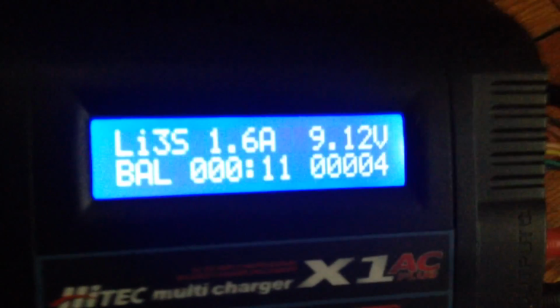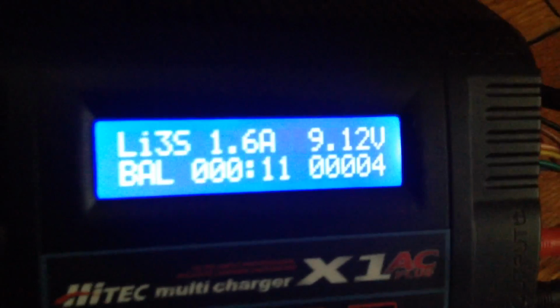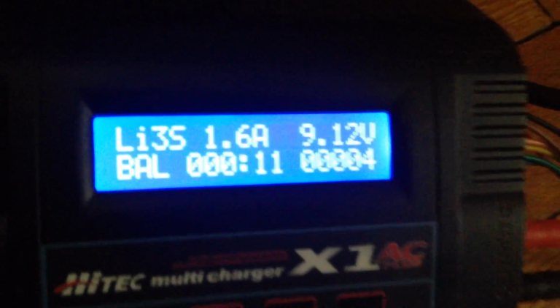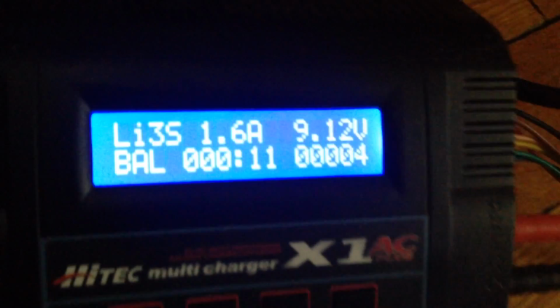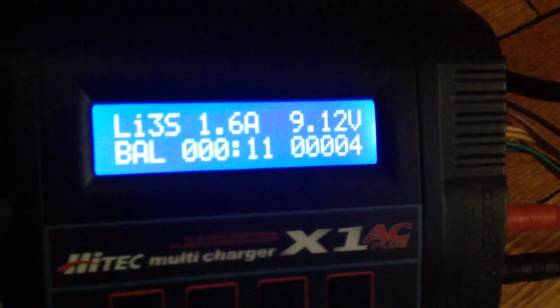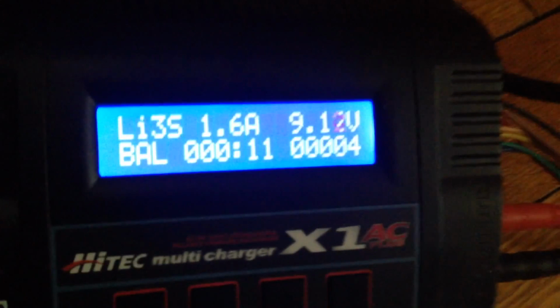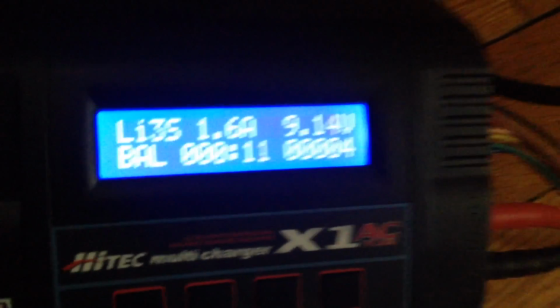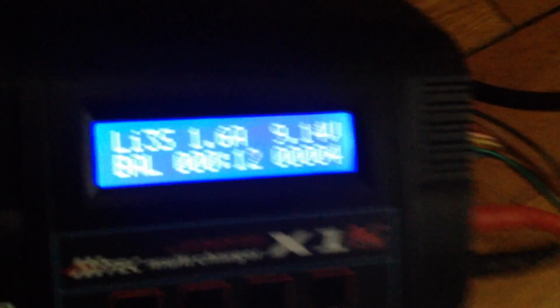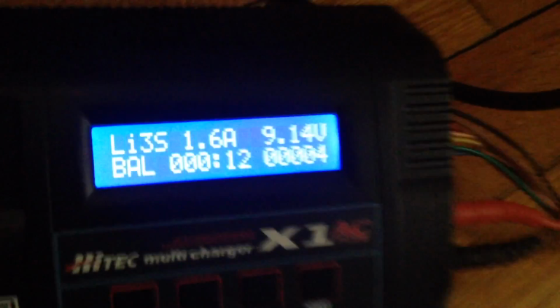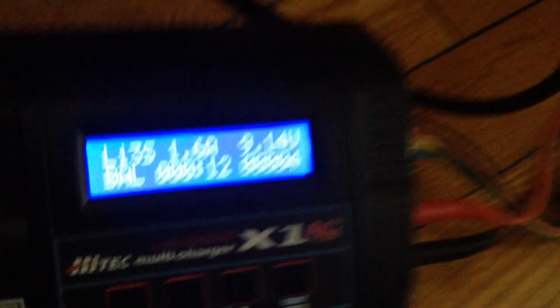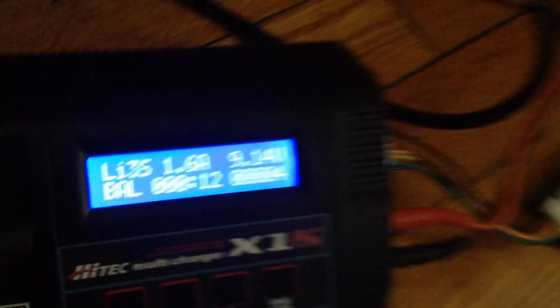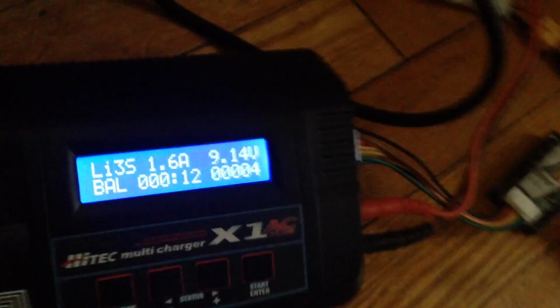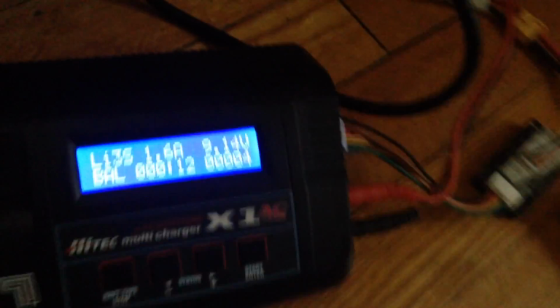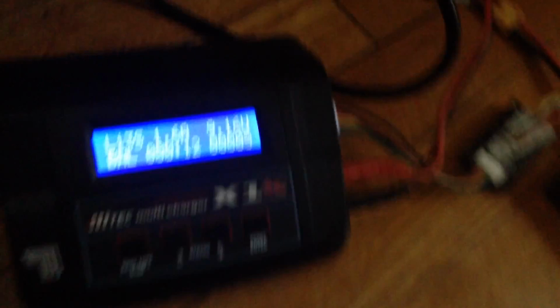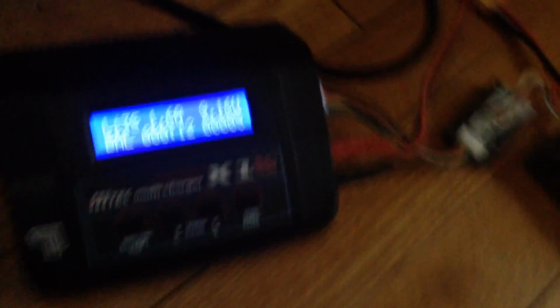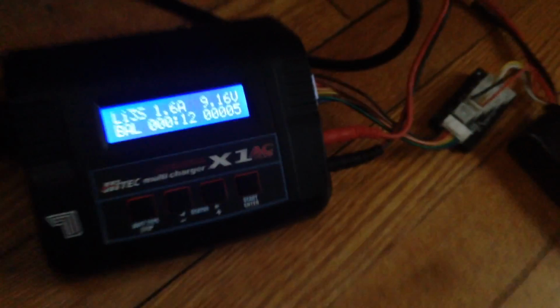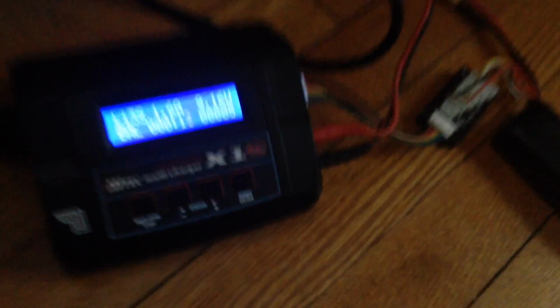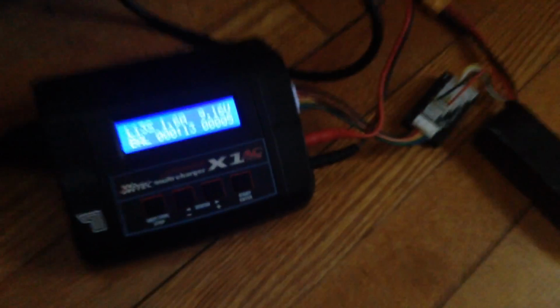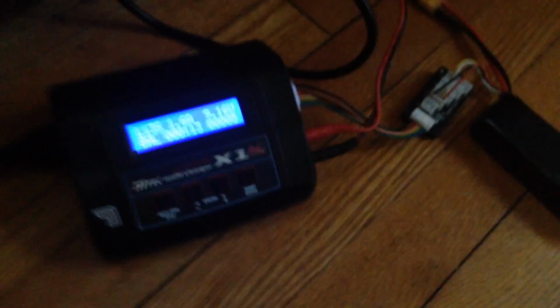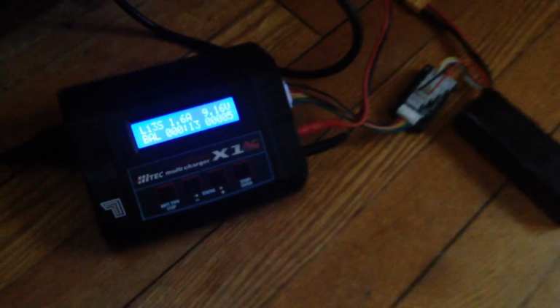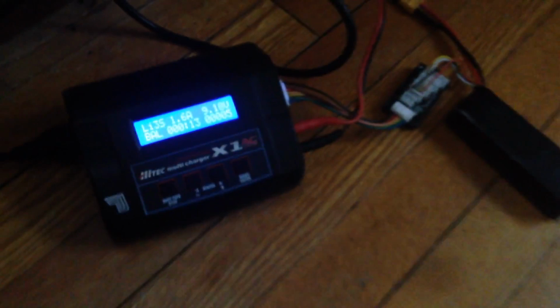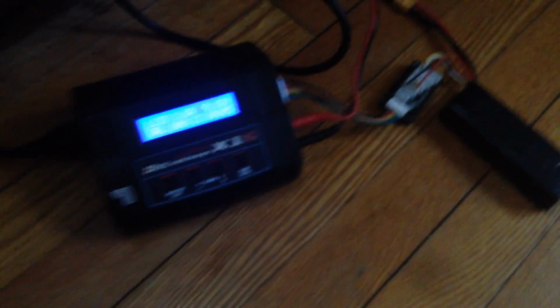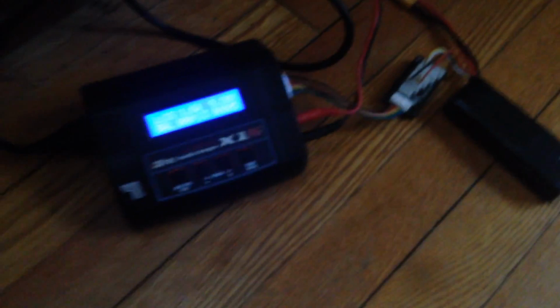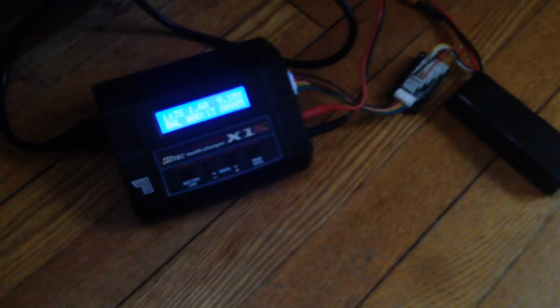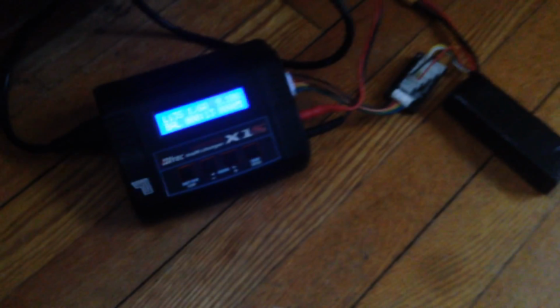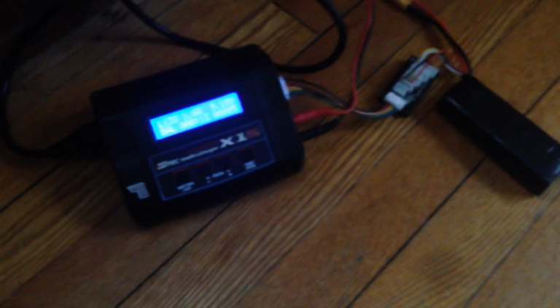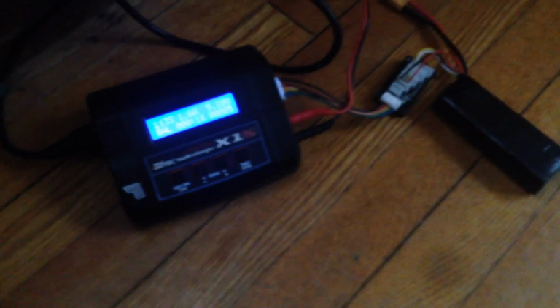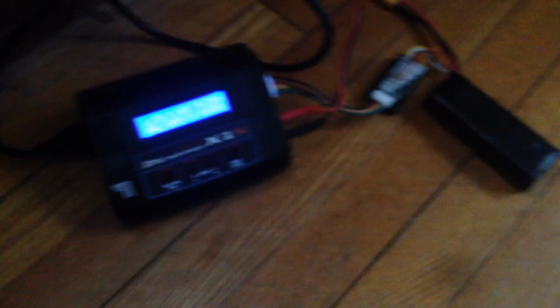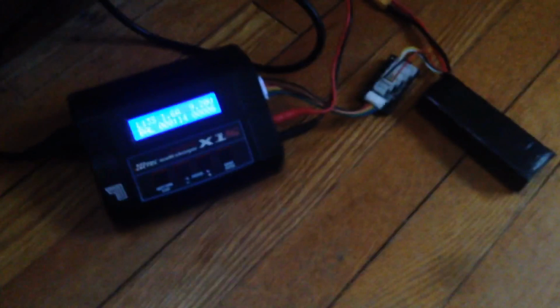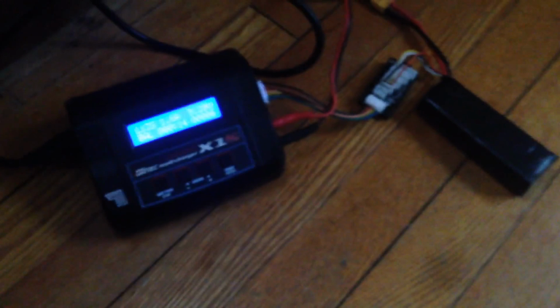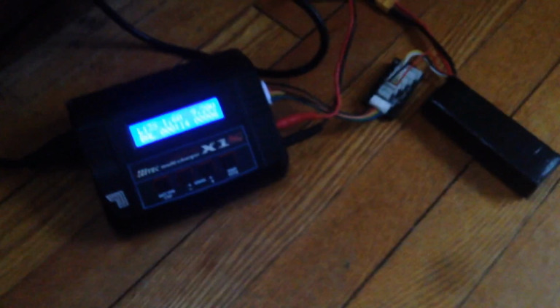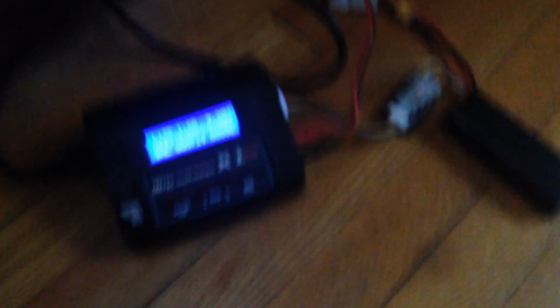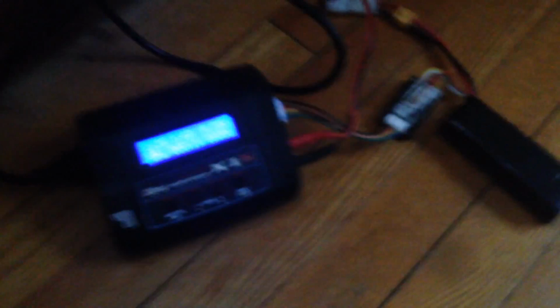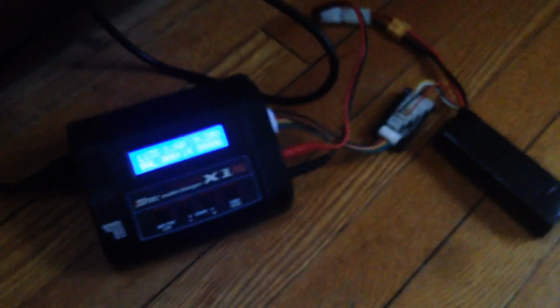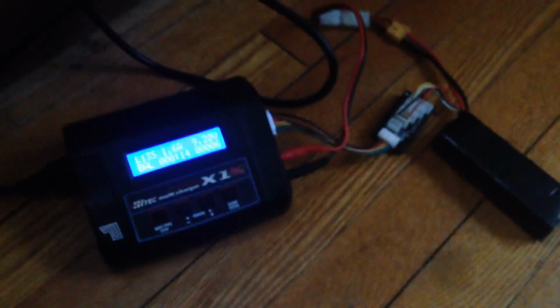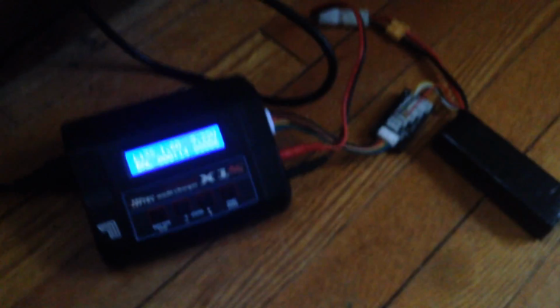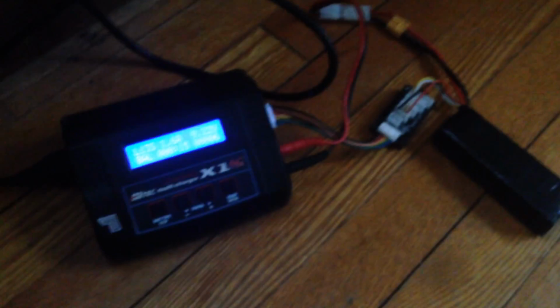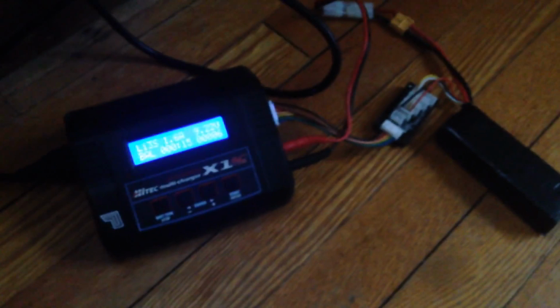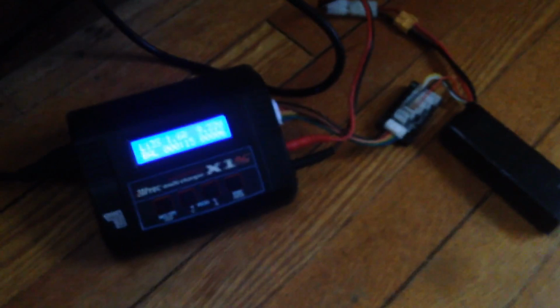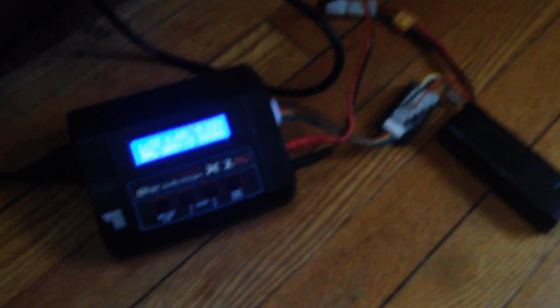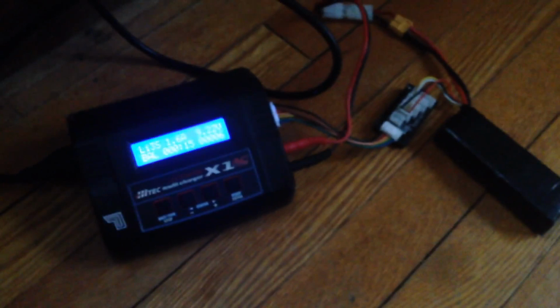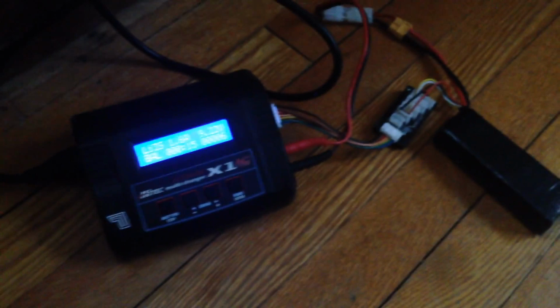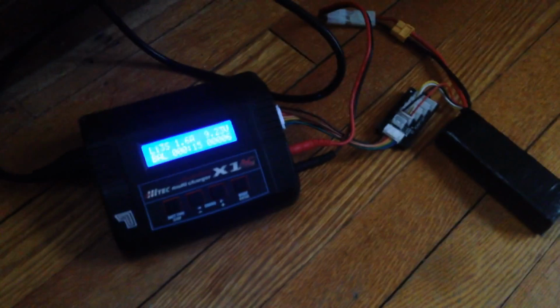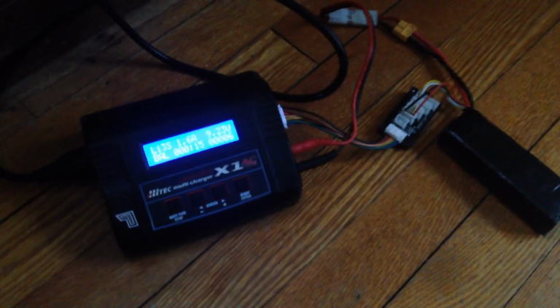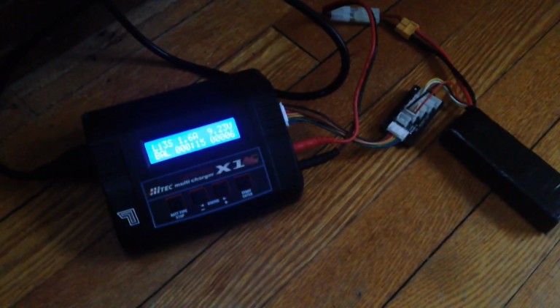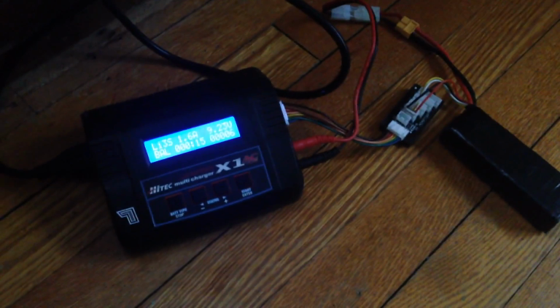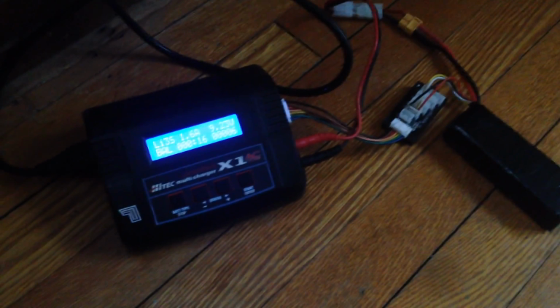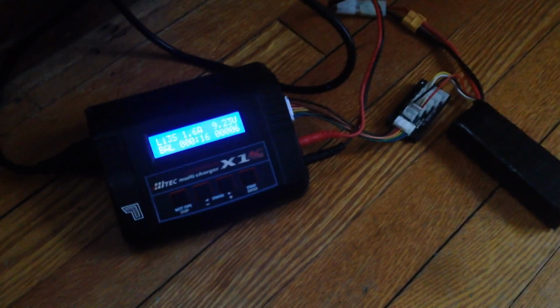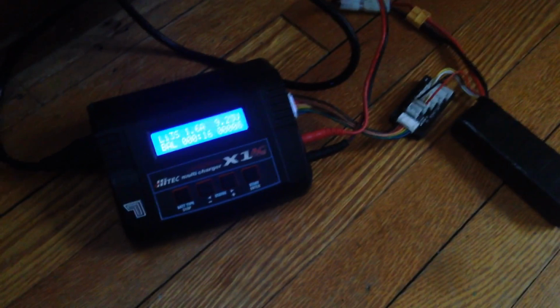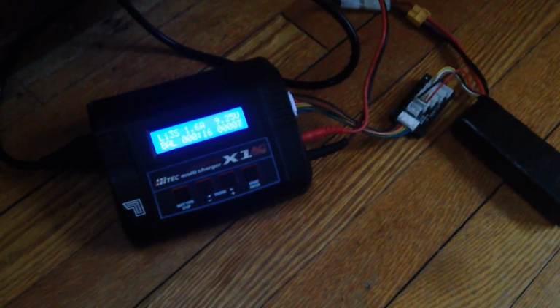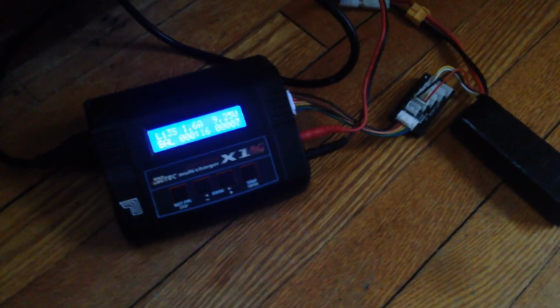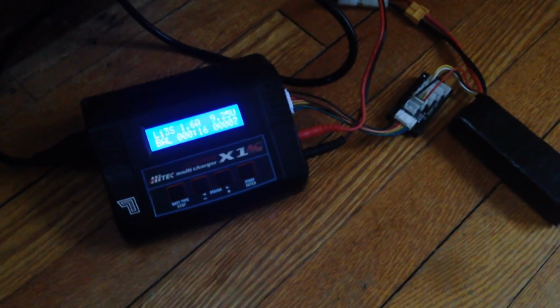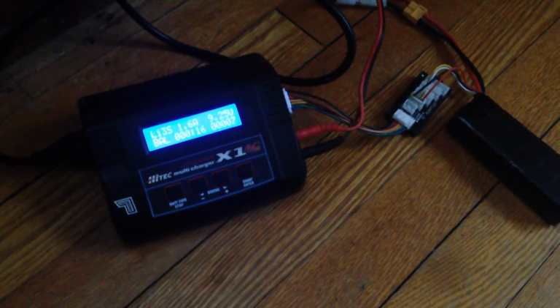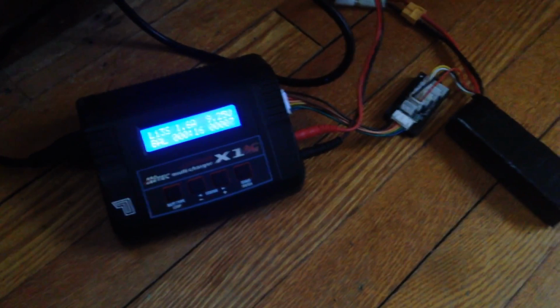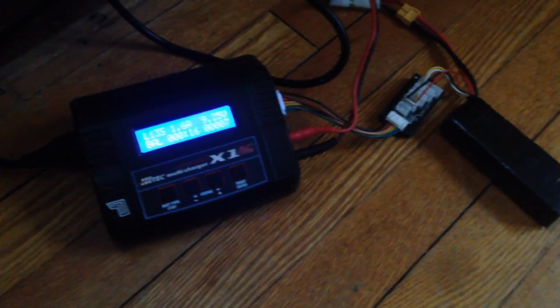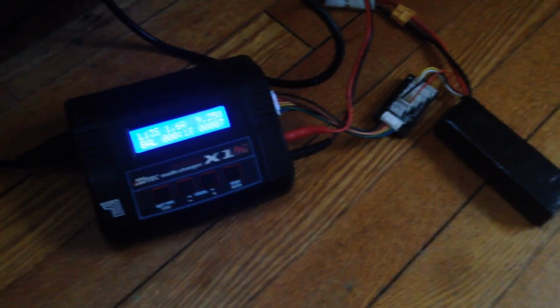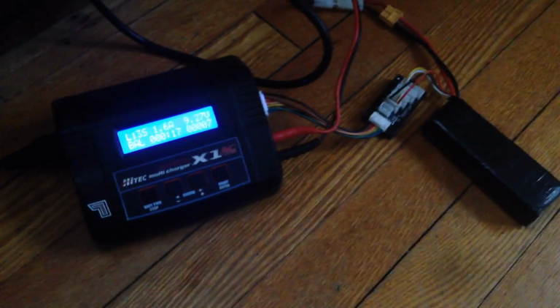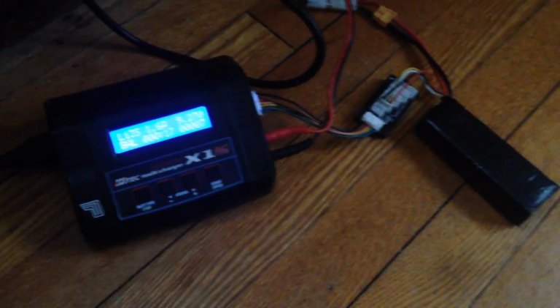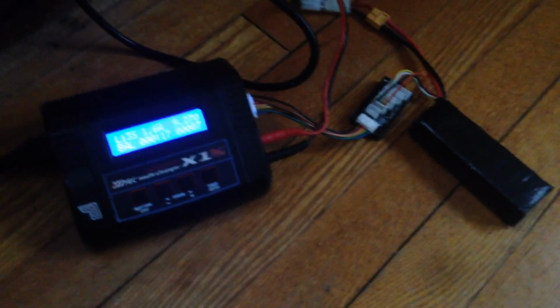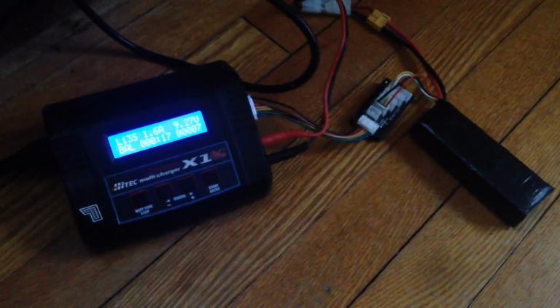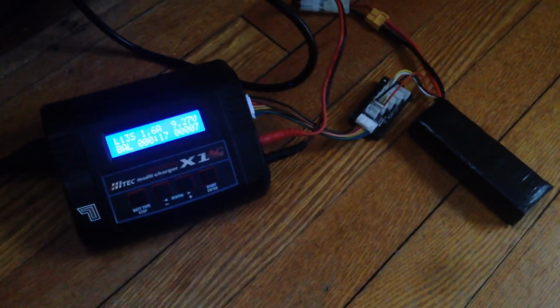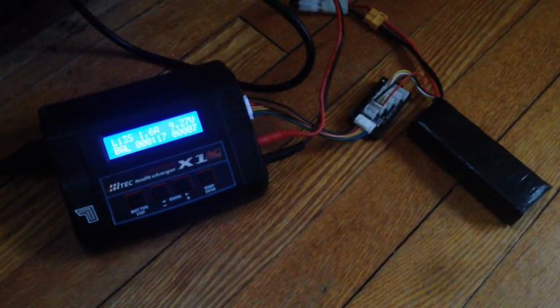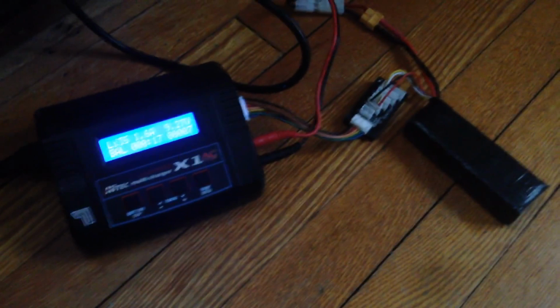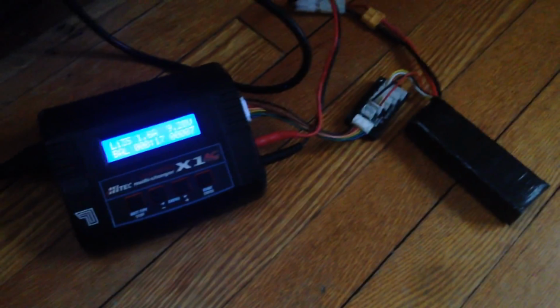Okay, so yeah, that's how you can fix a LiPo battery and also a low voltage.